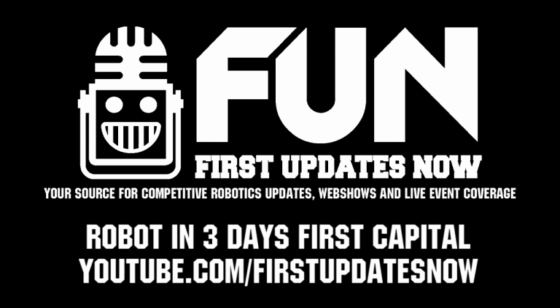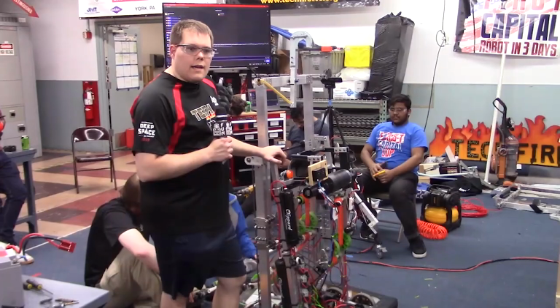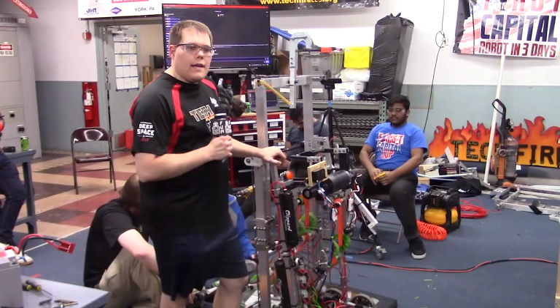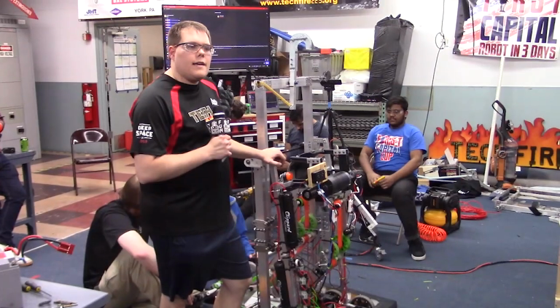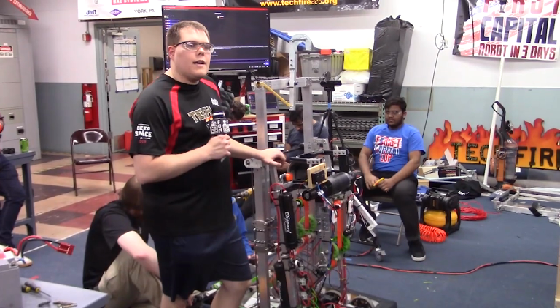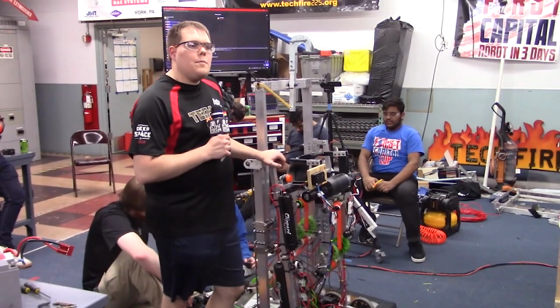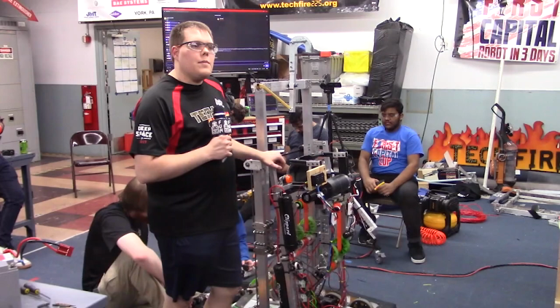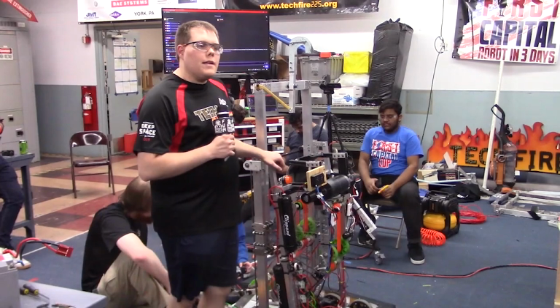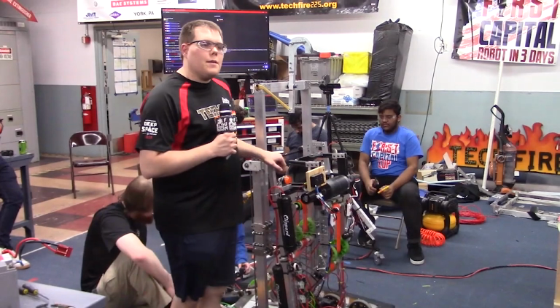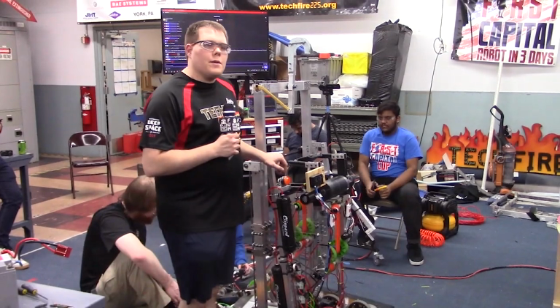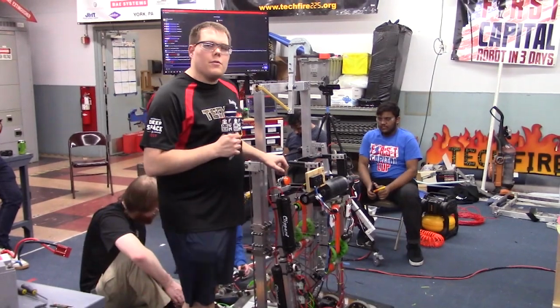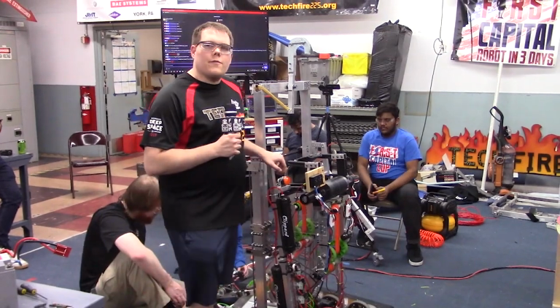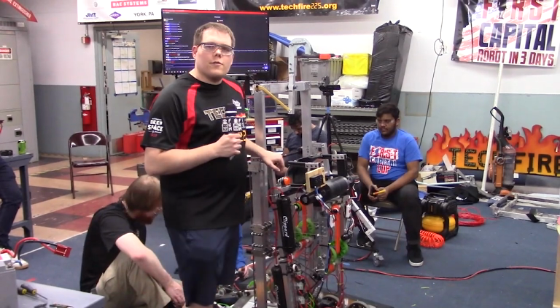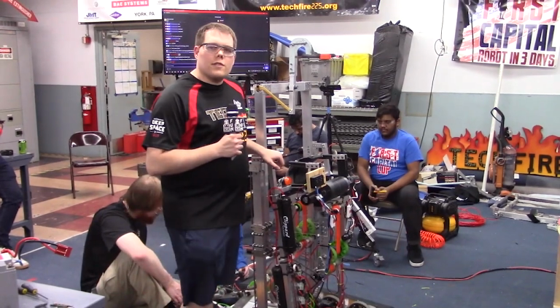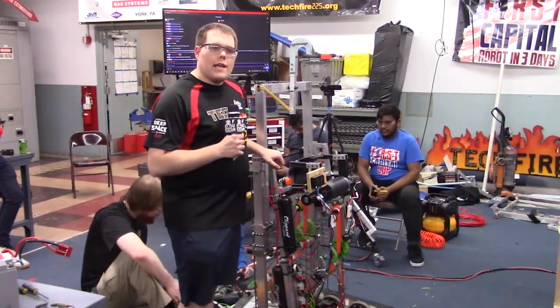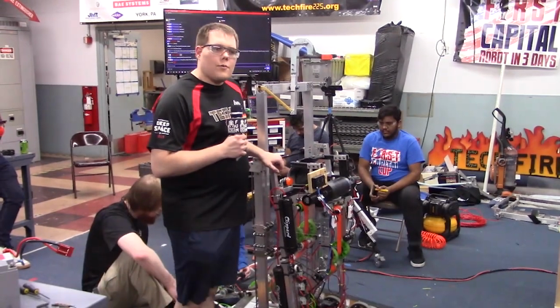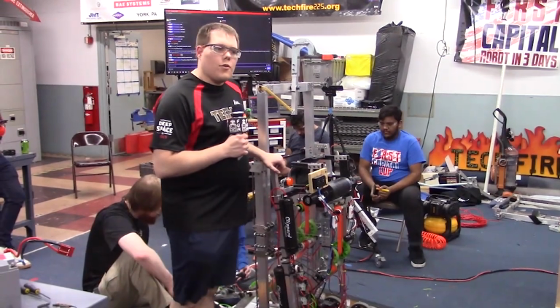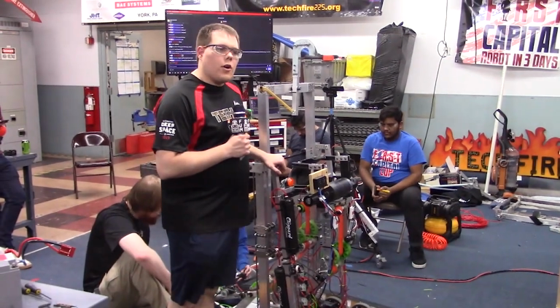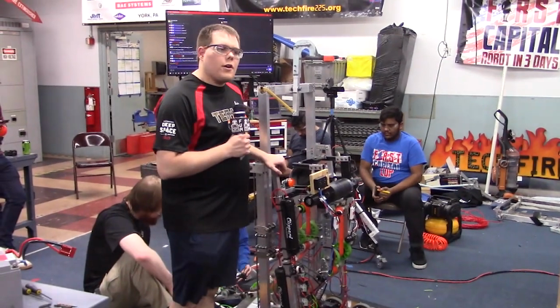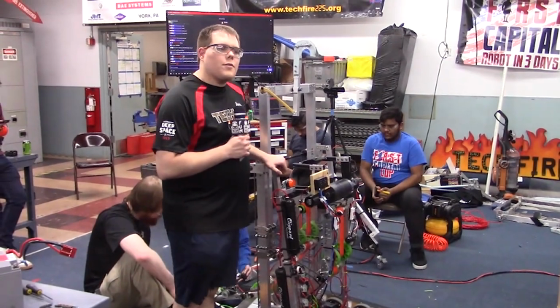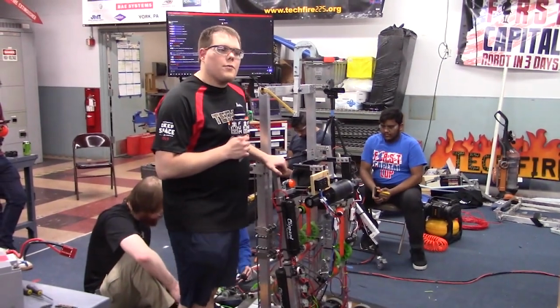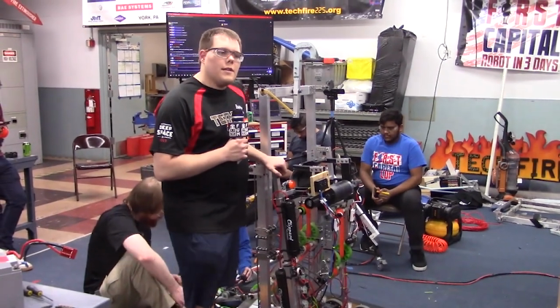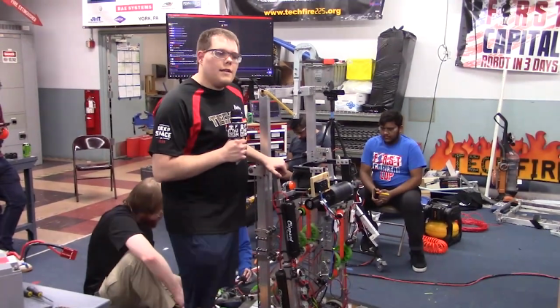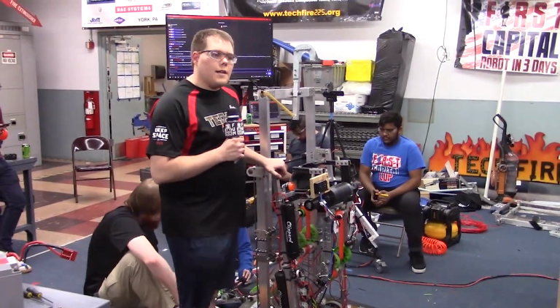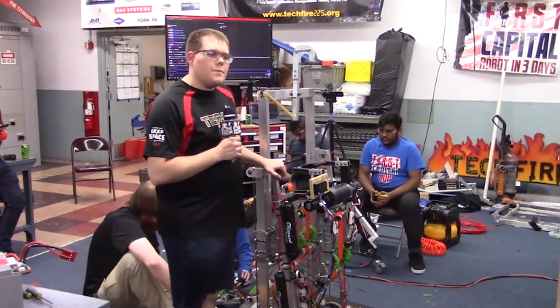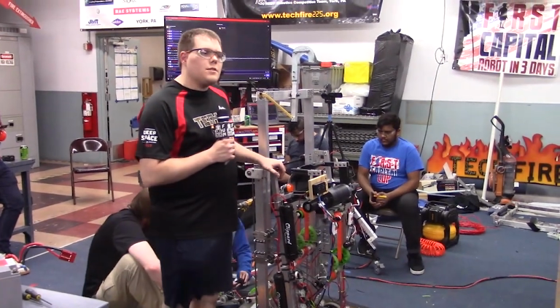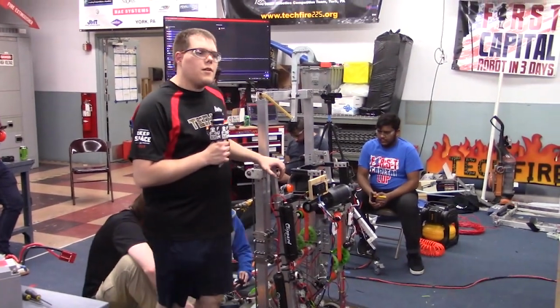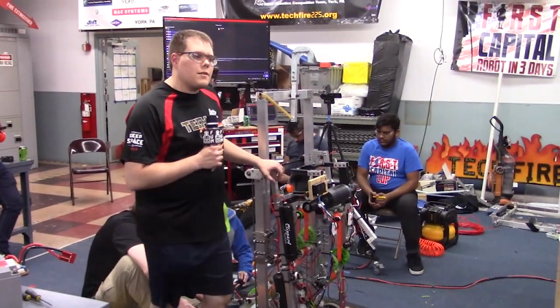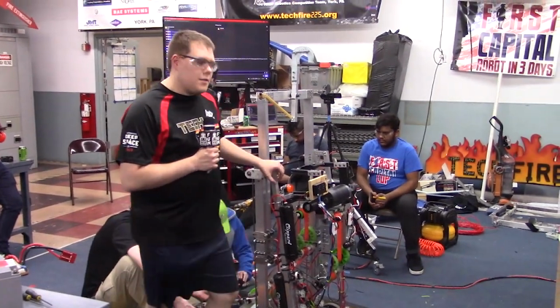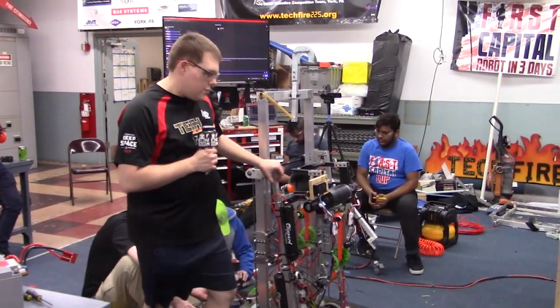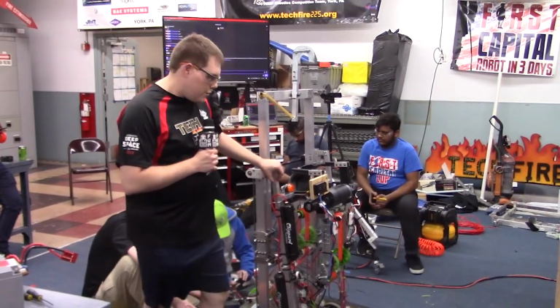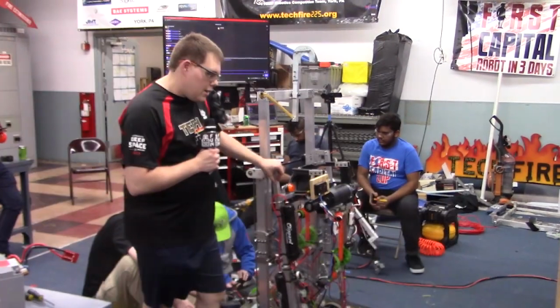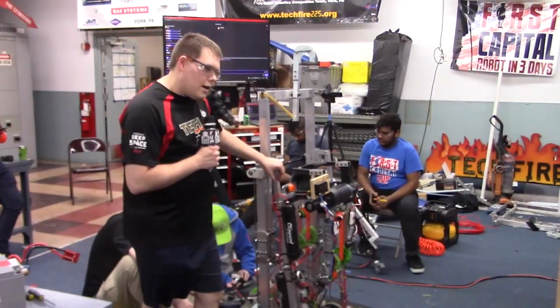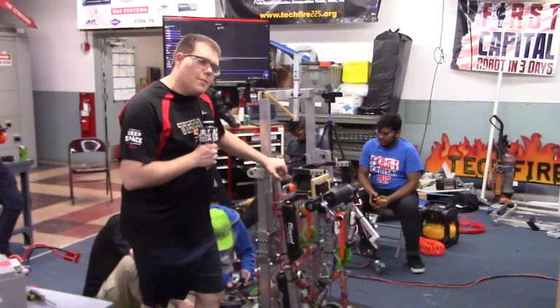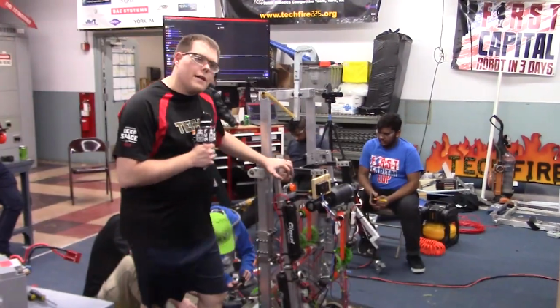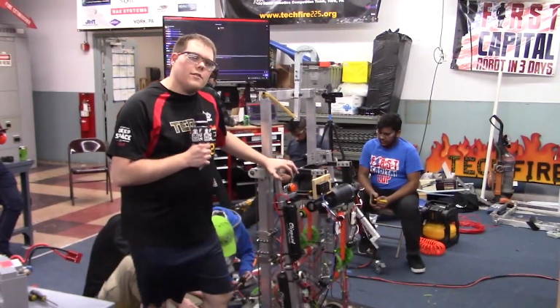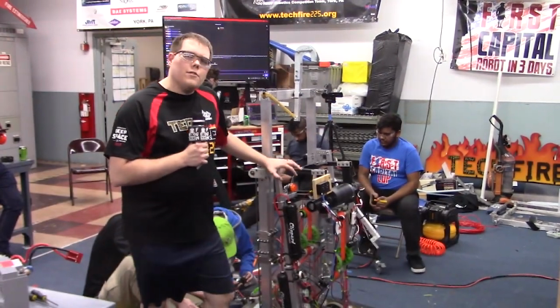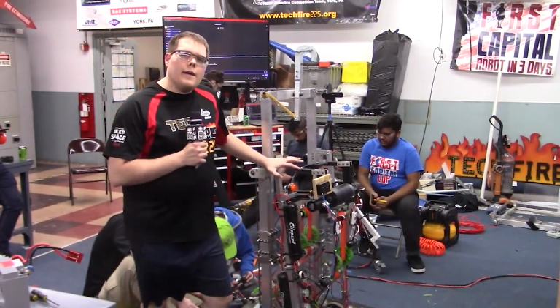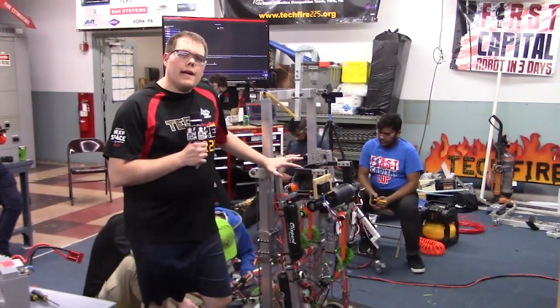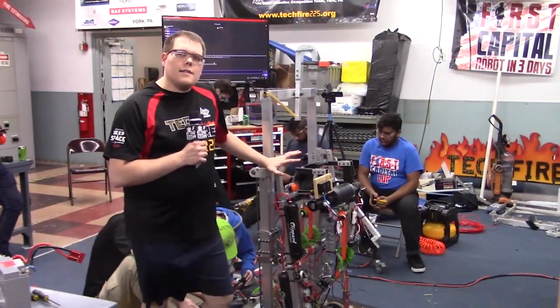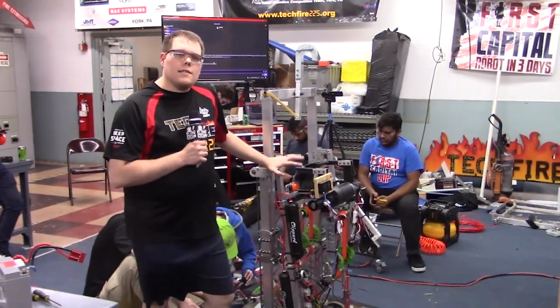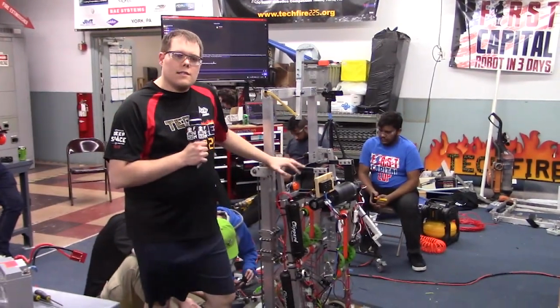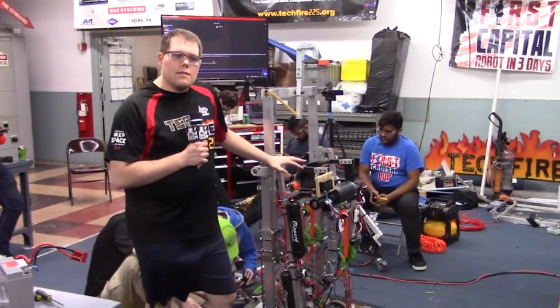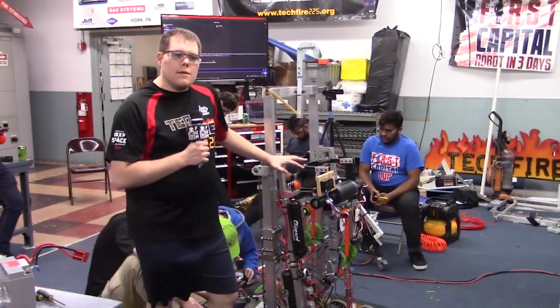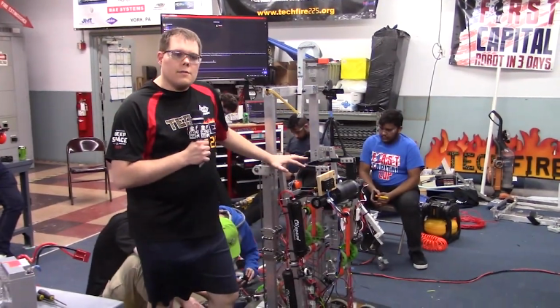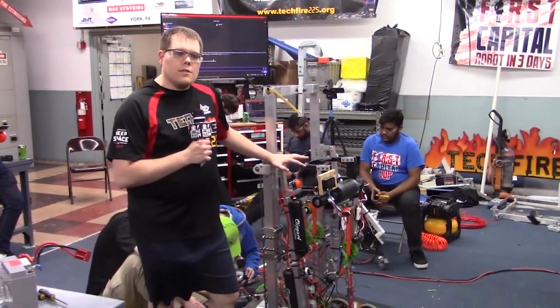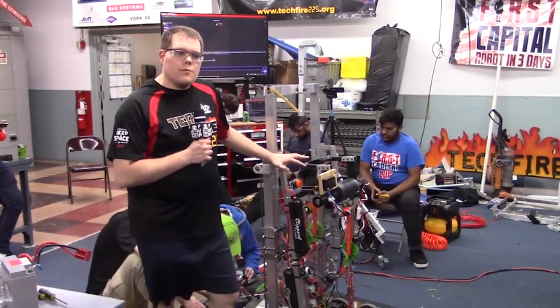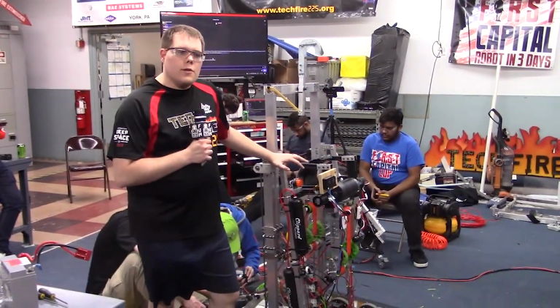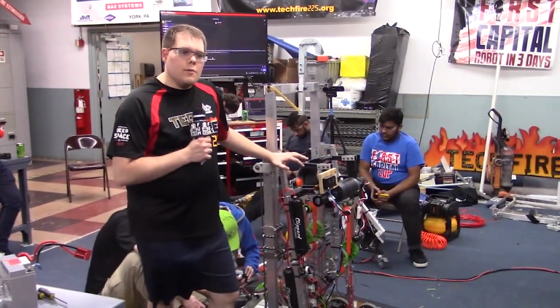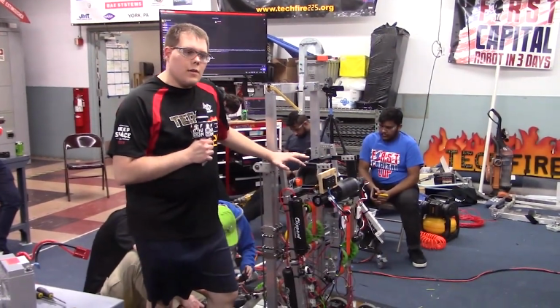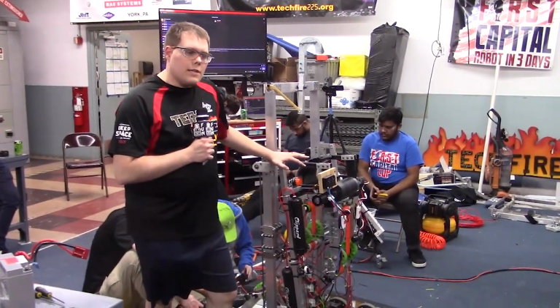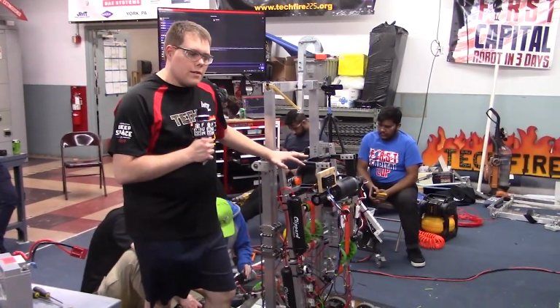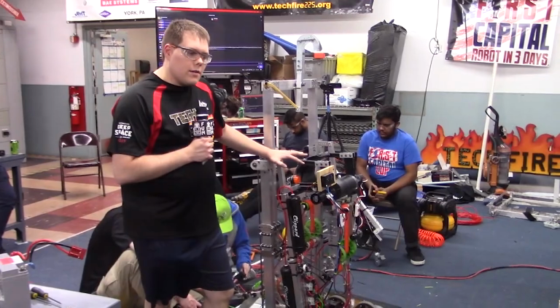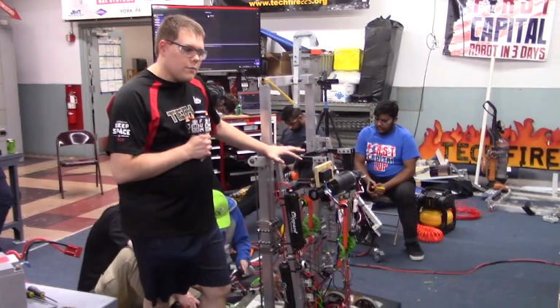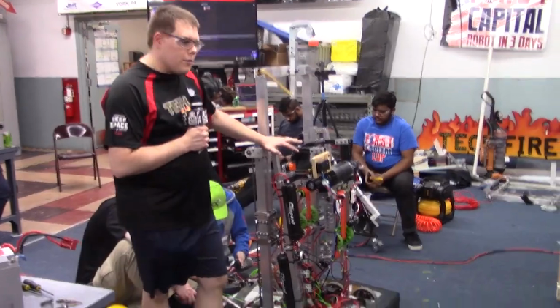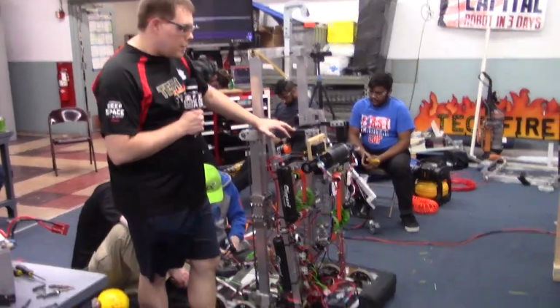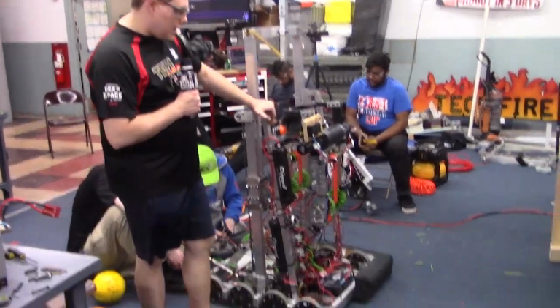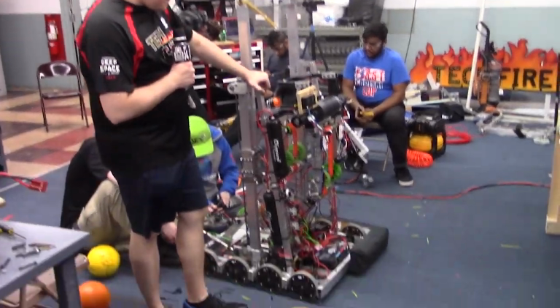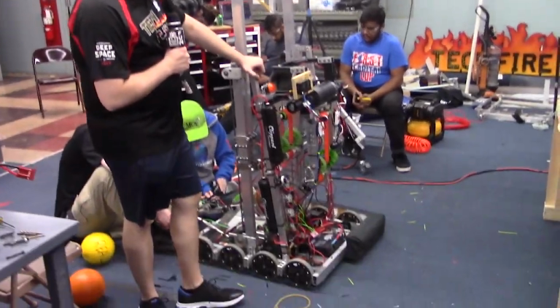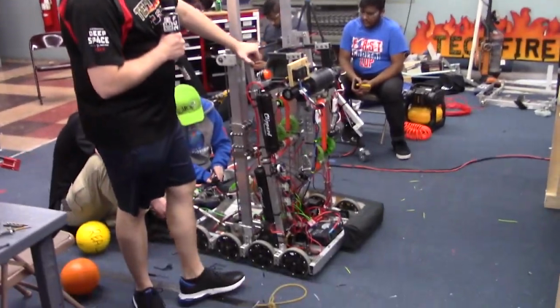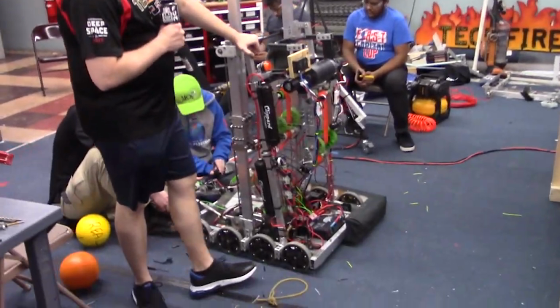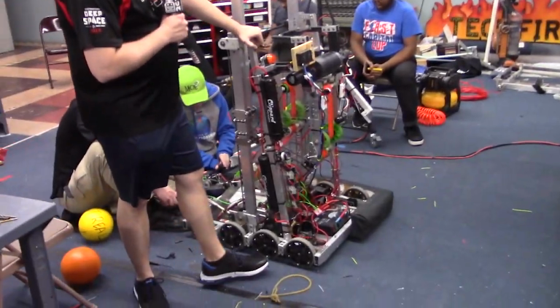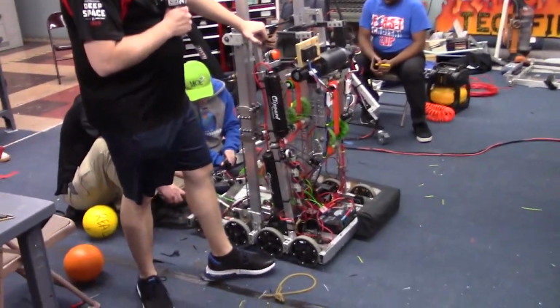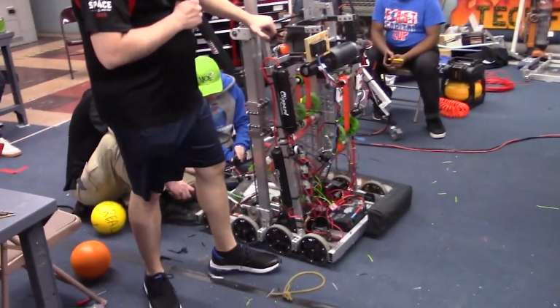Hey, I'm Ben. I'm here with FIRST Capital R3D and I'm going to talk to you about the pneumatic system that we just put in place on our robot.